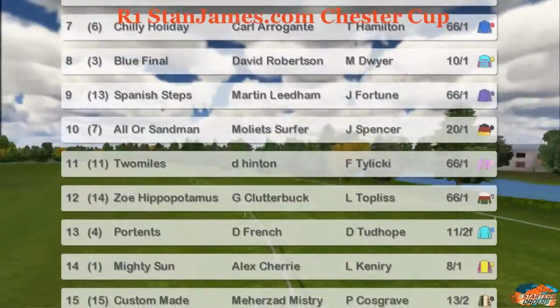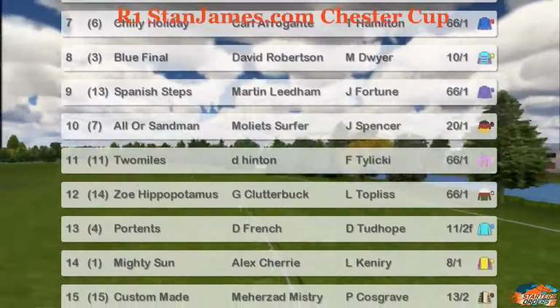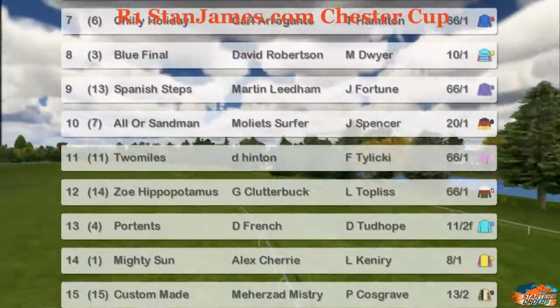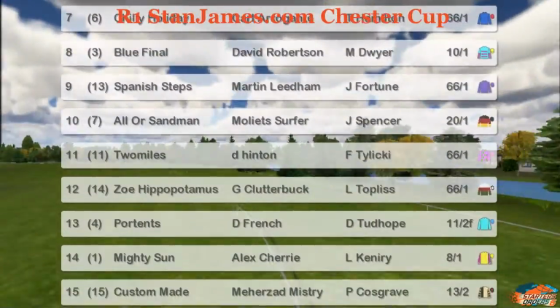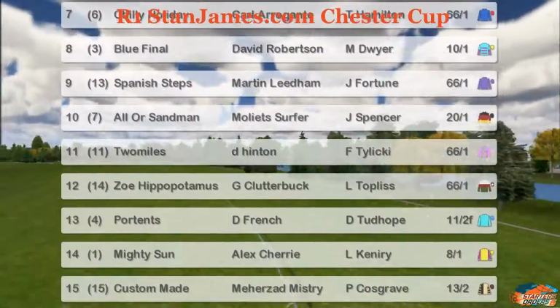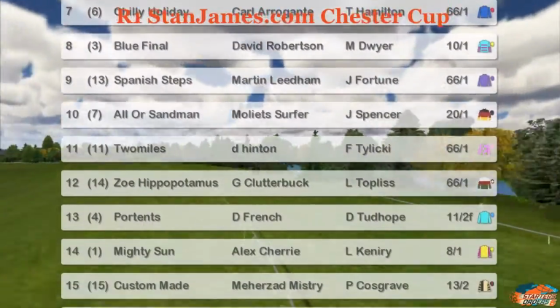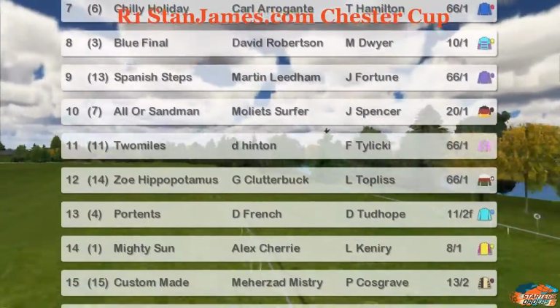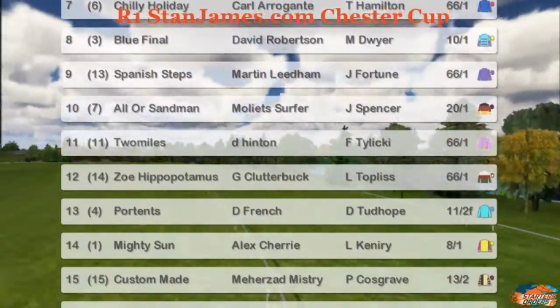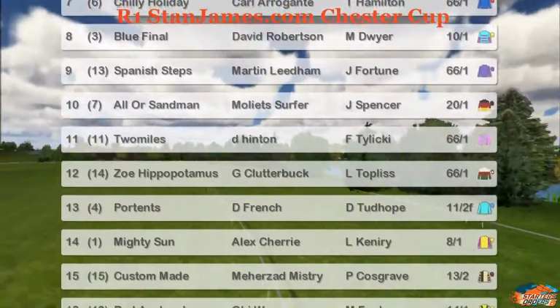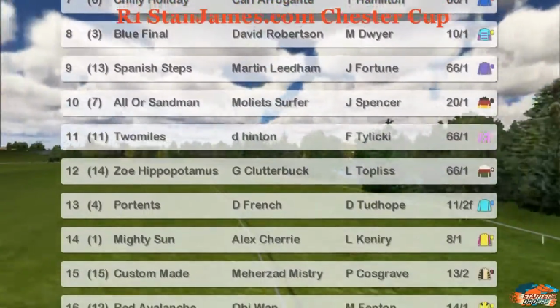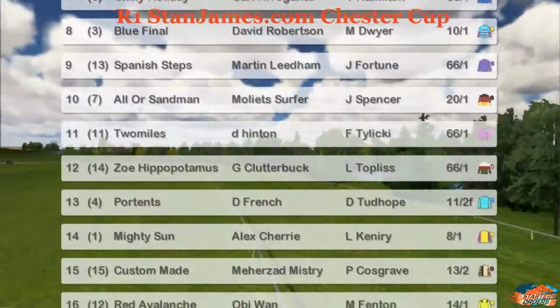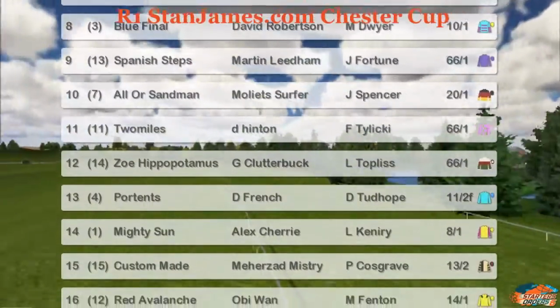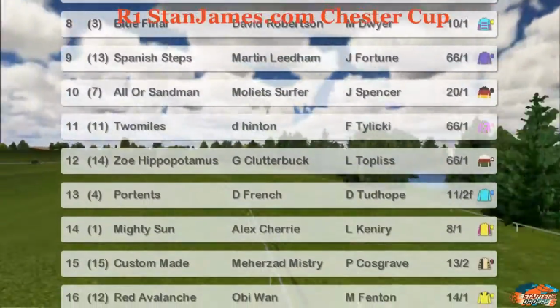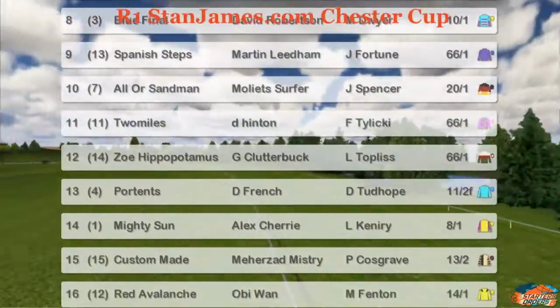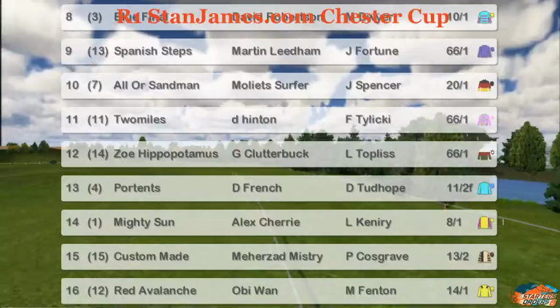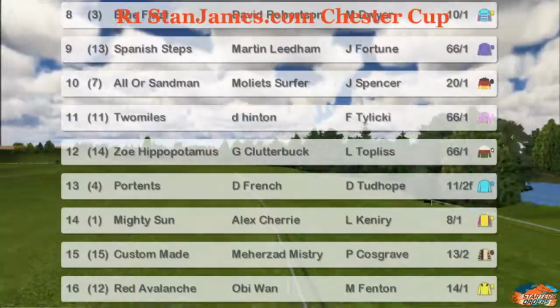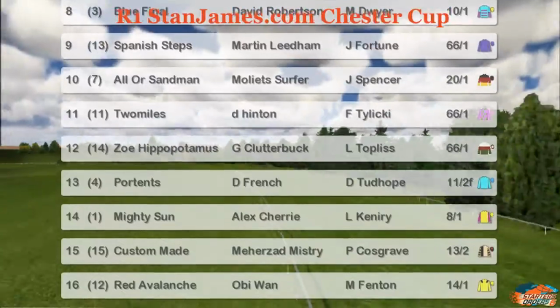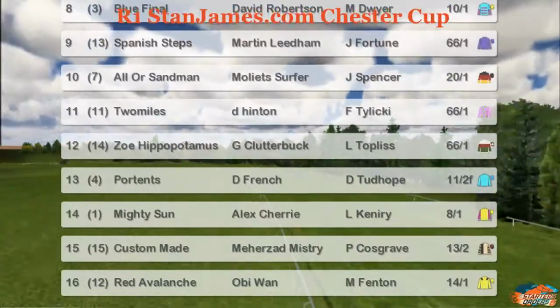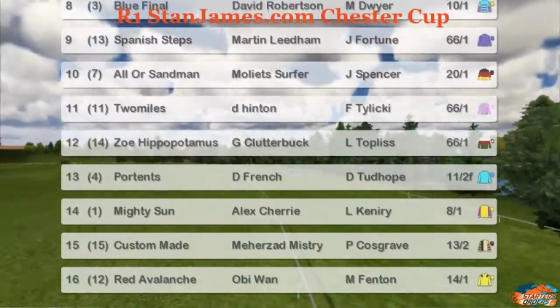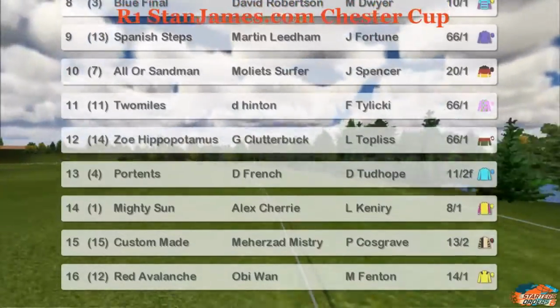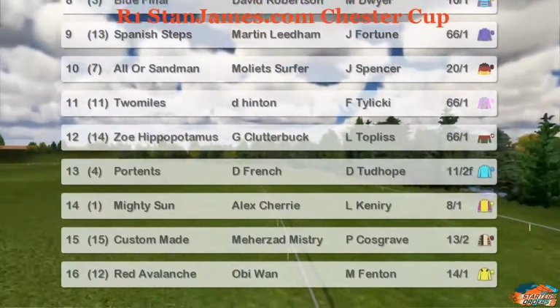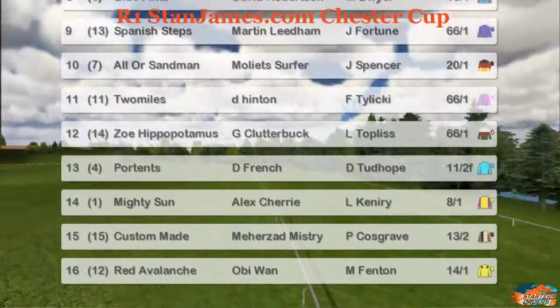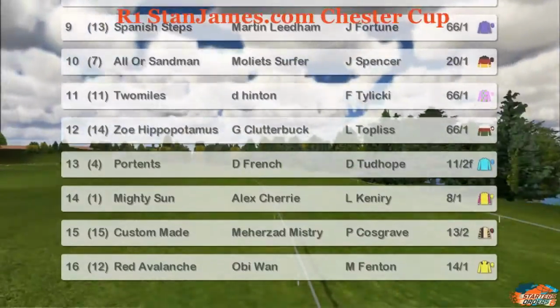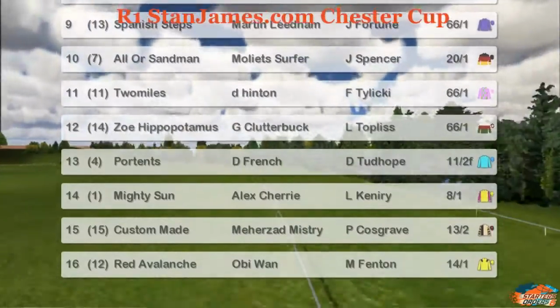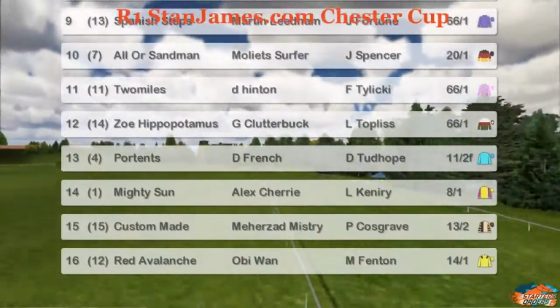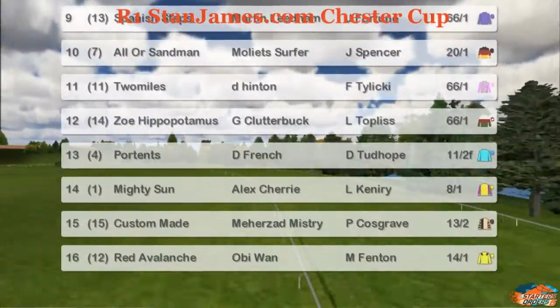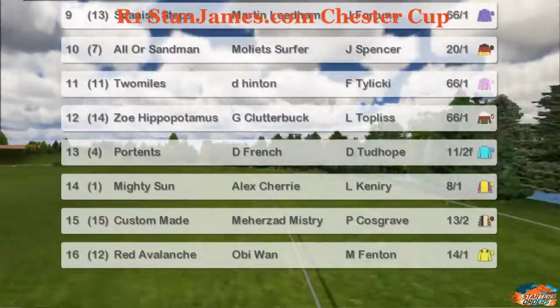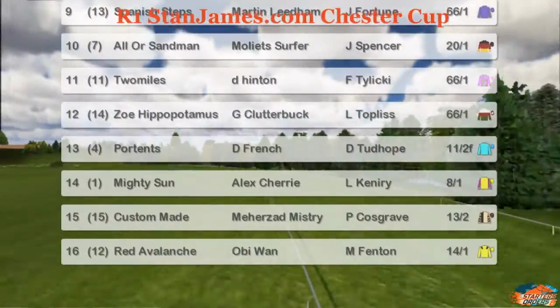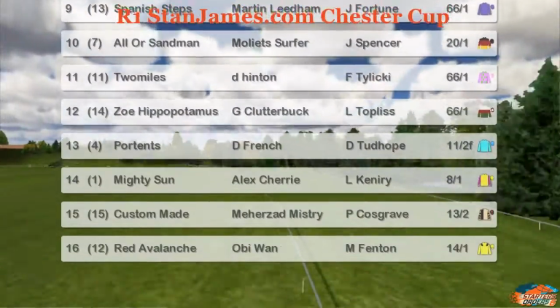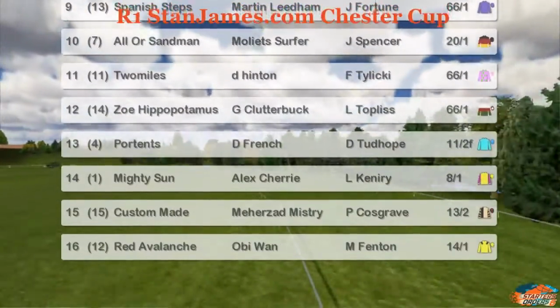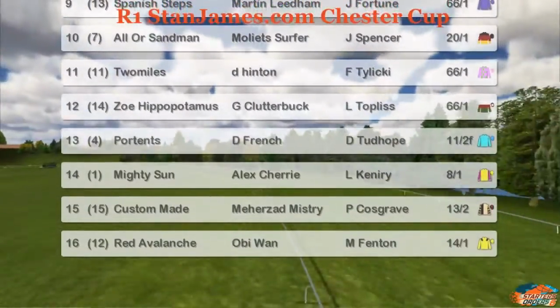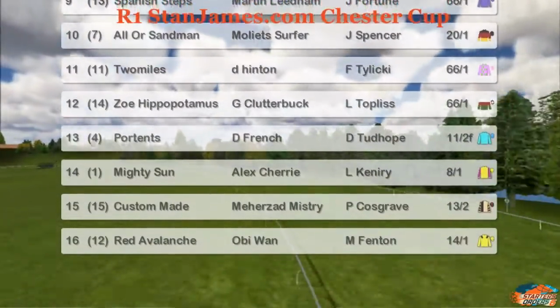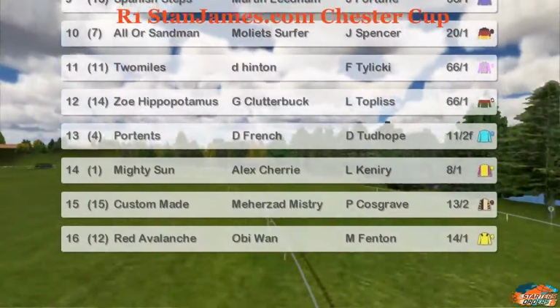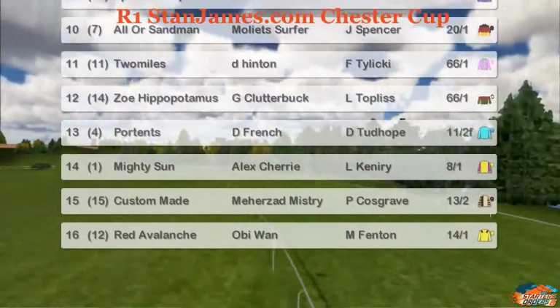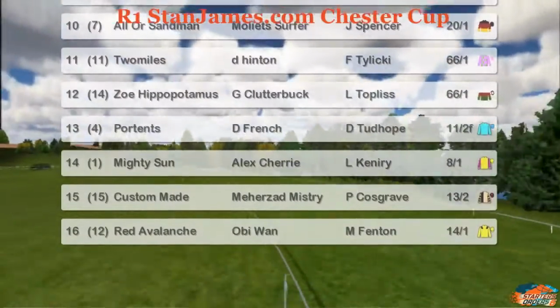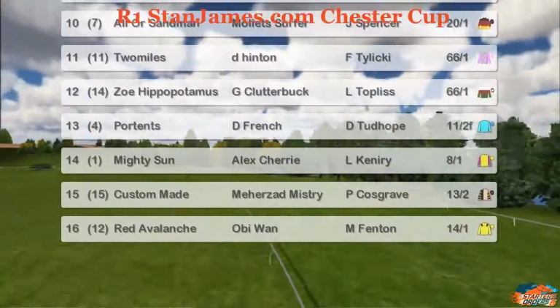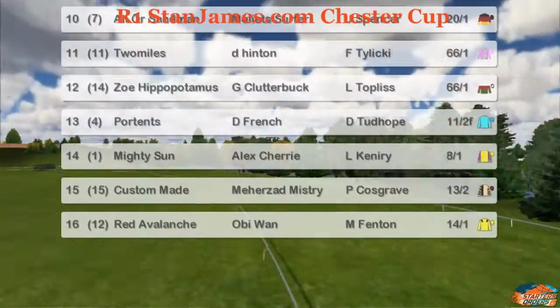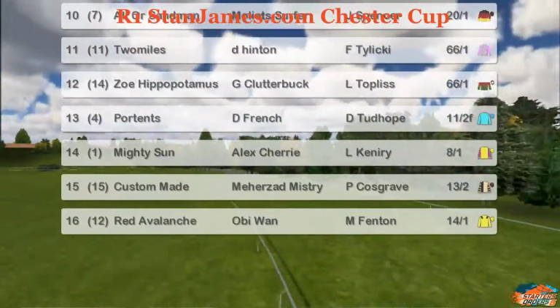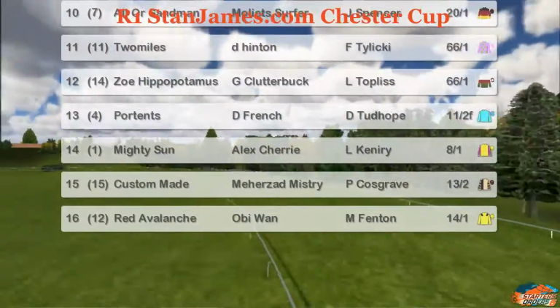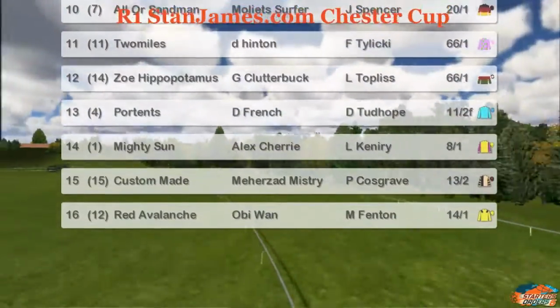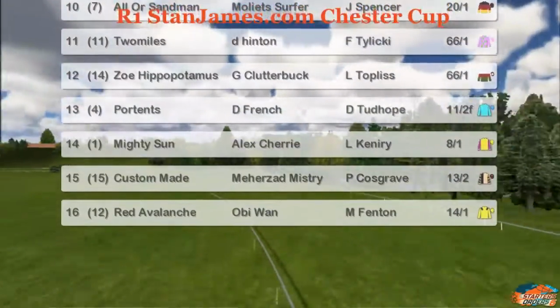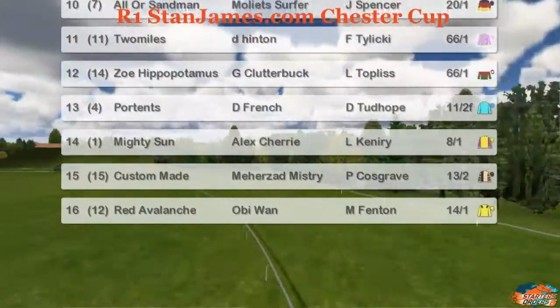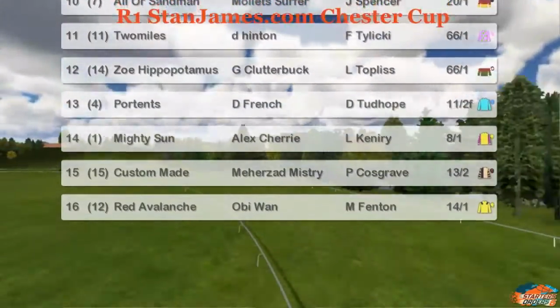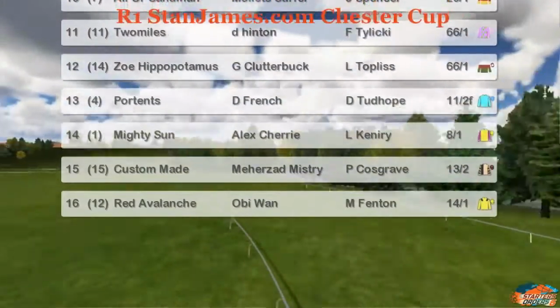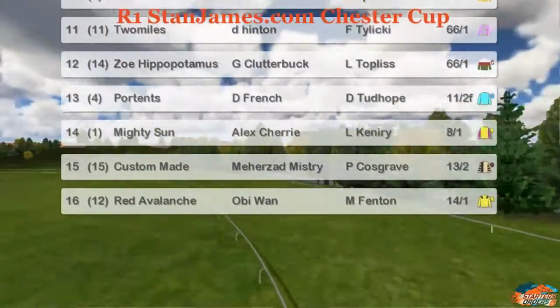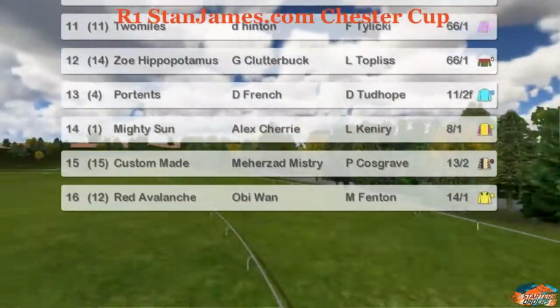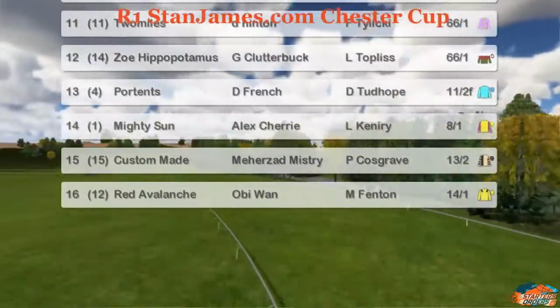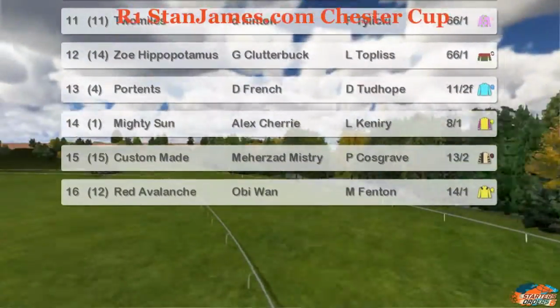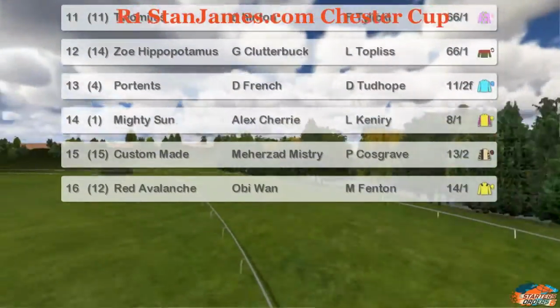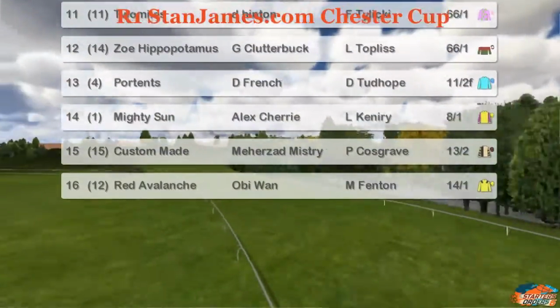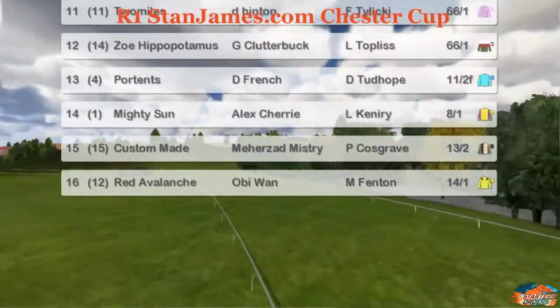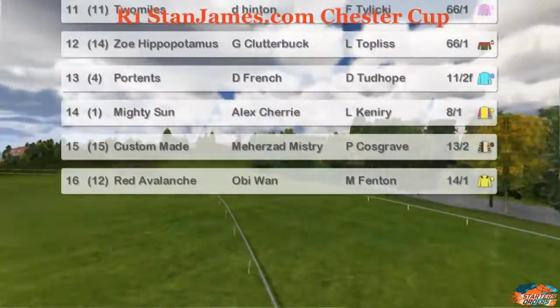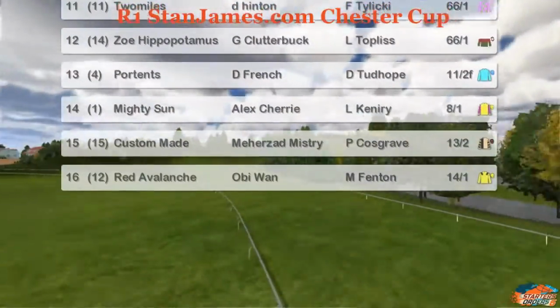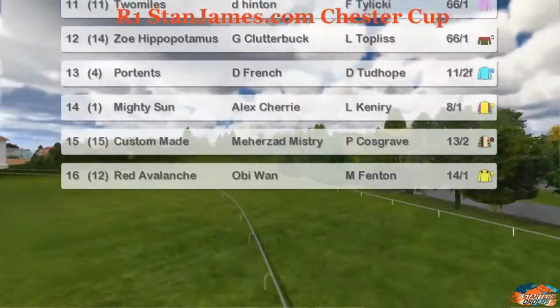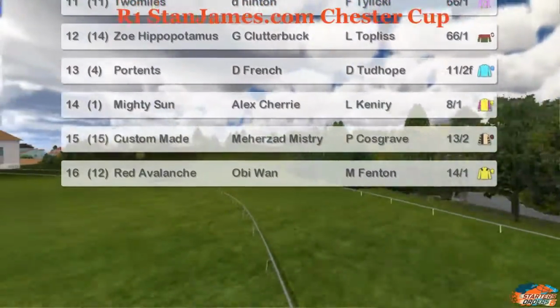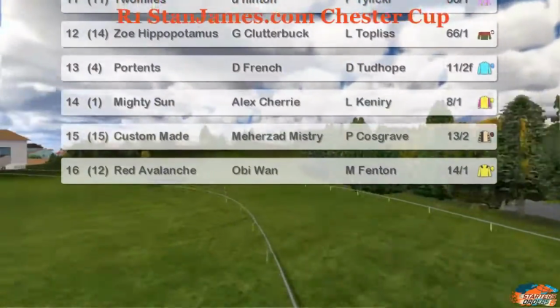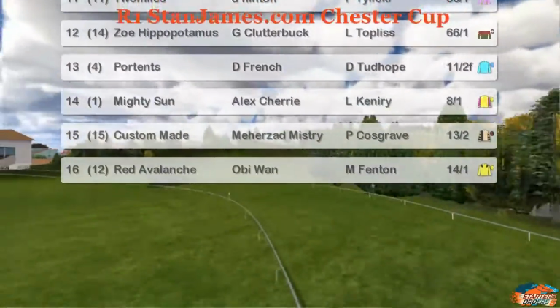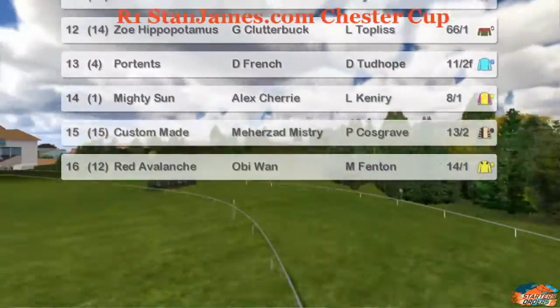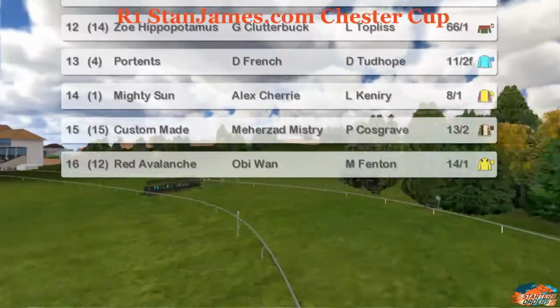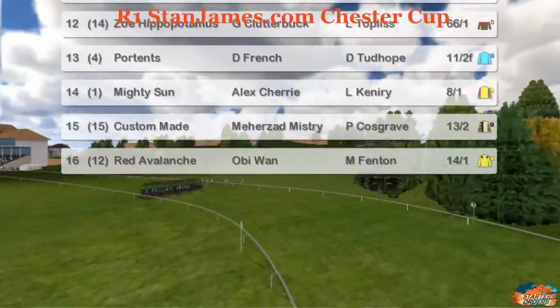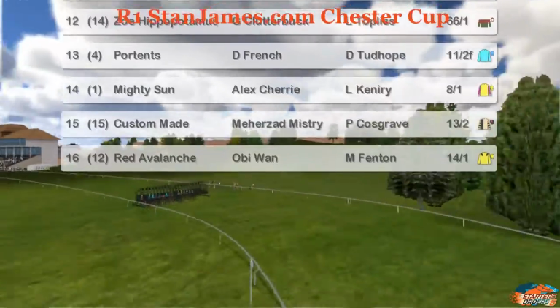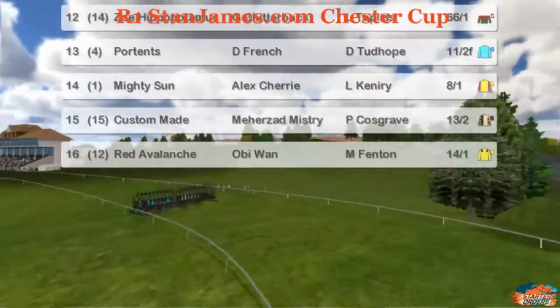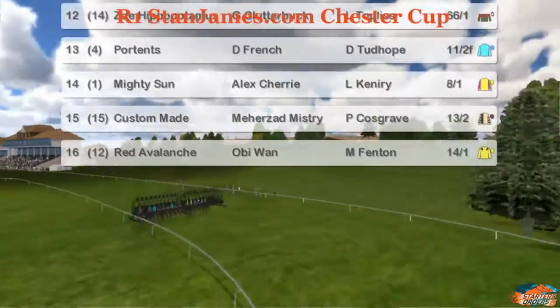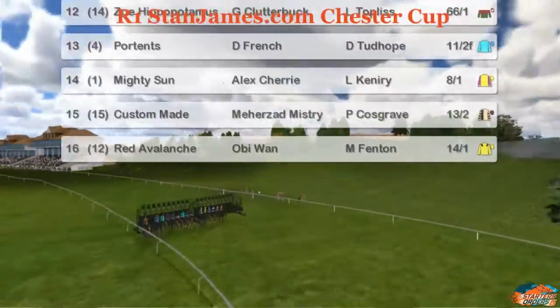Two Miles. Zoe Hippopotamus. The favourite Portance for Daniel French. Mighty Sun, Custom Made, and Red Avalanche for Obi-Wan.